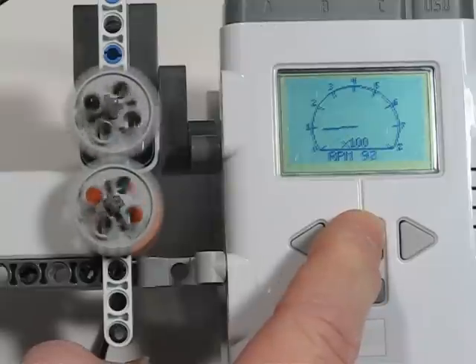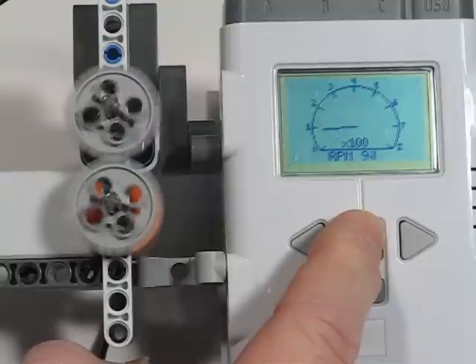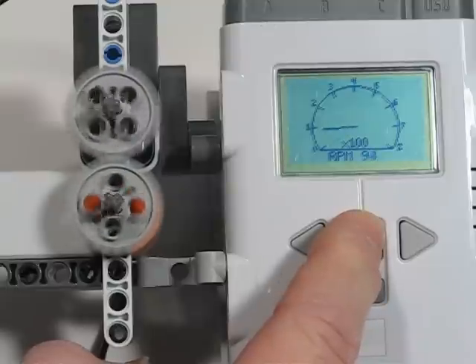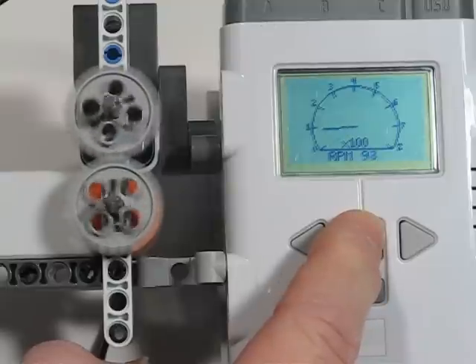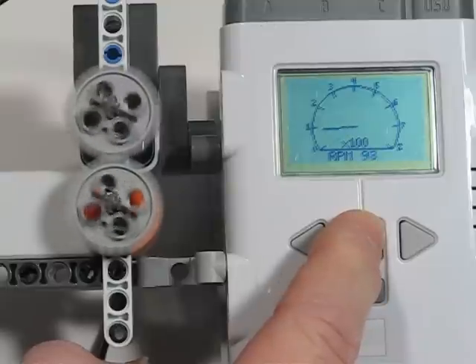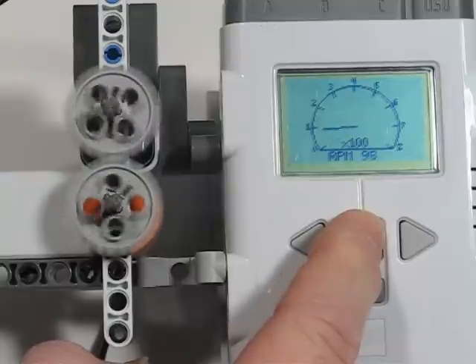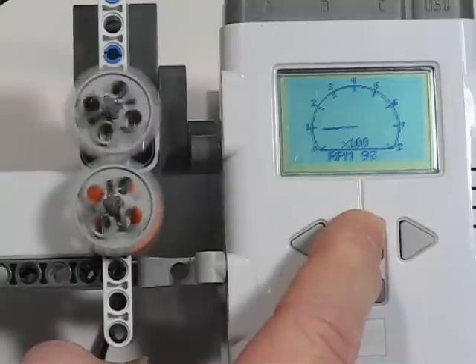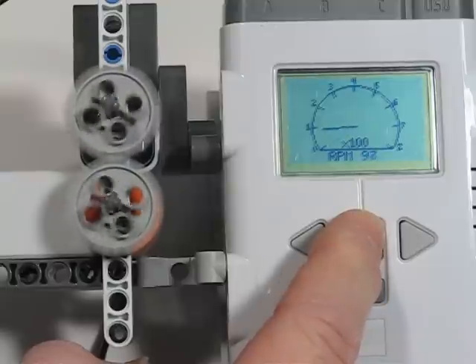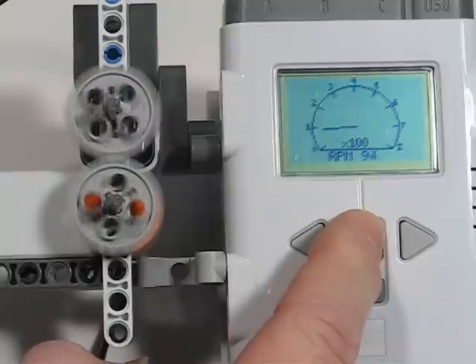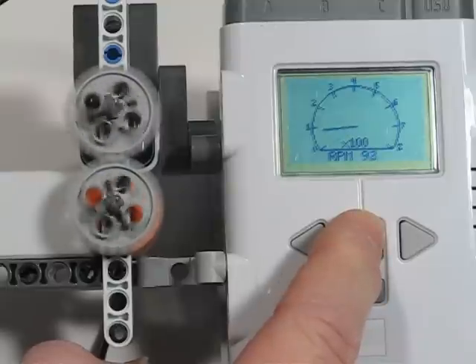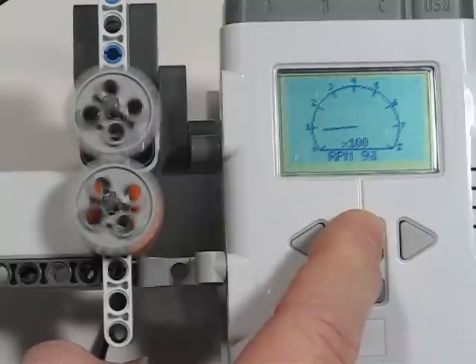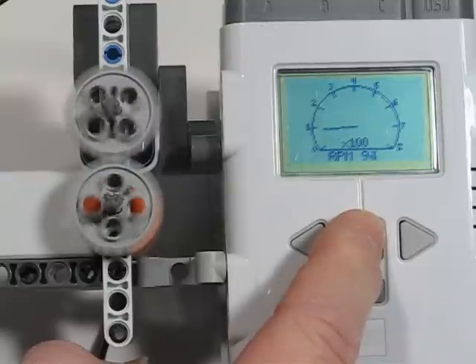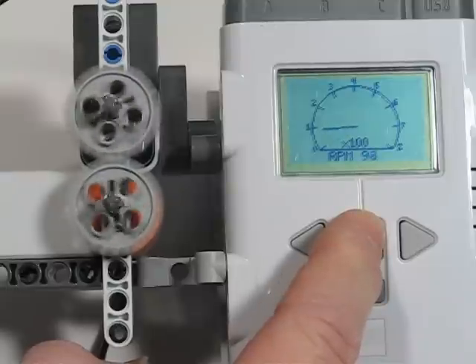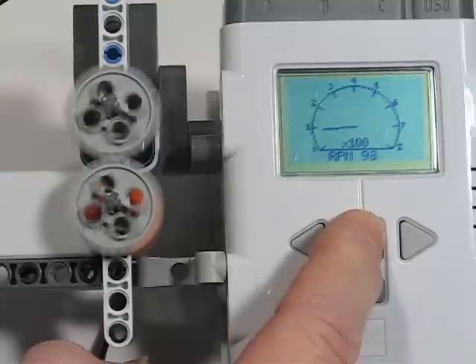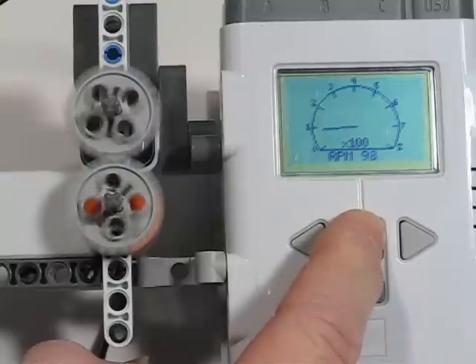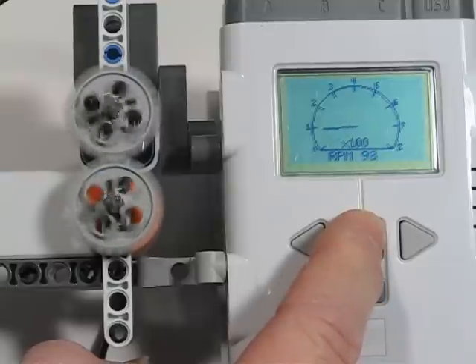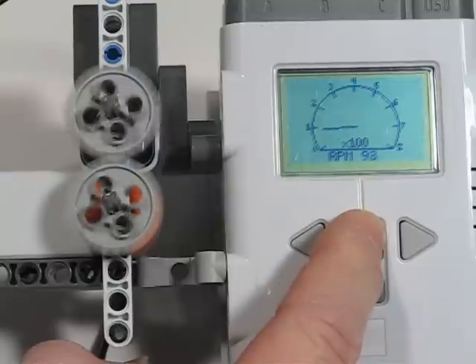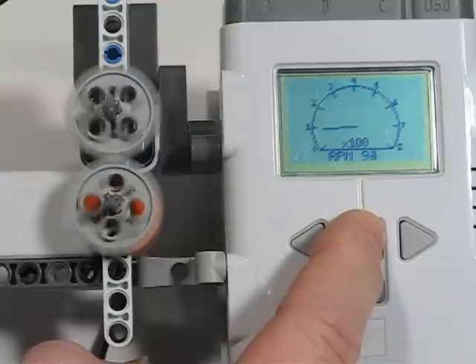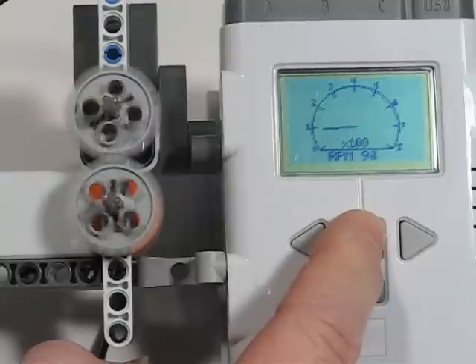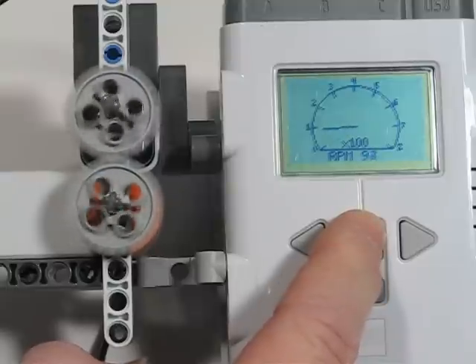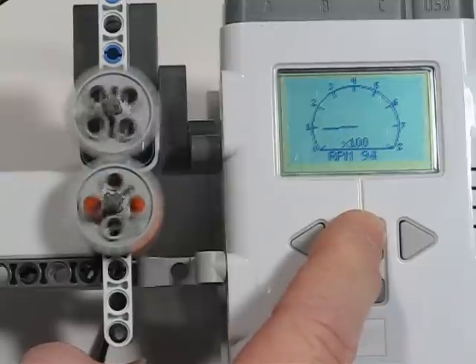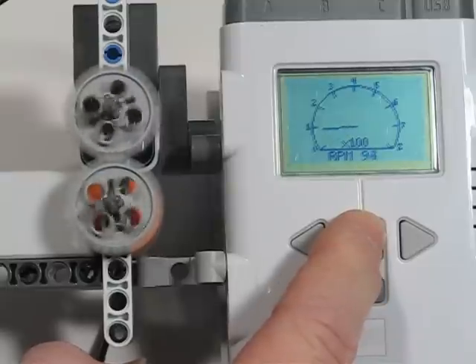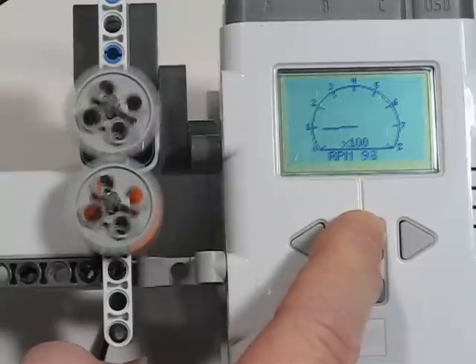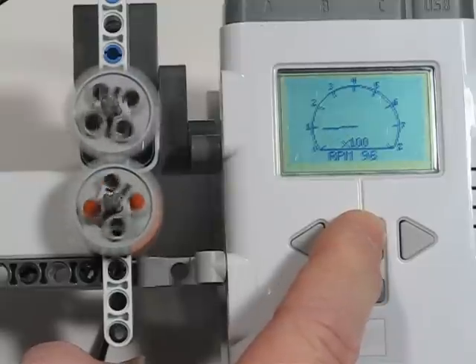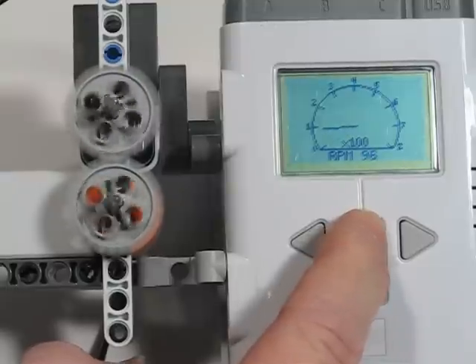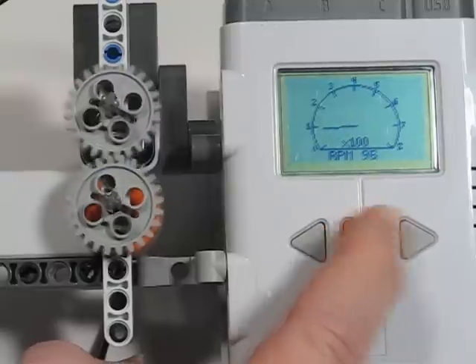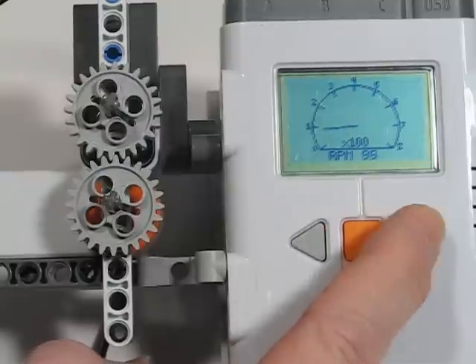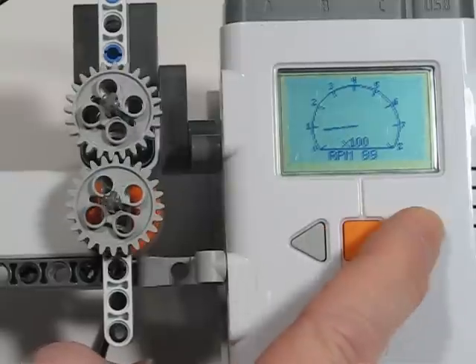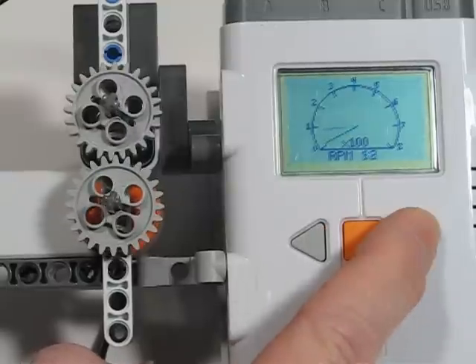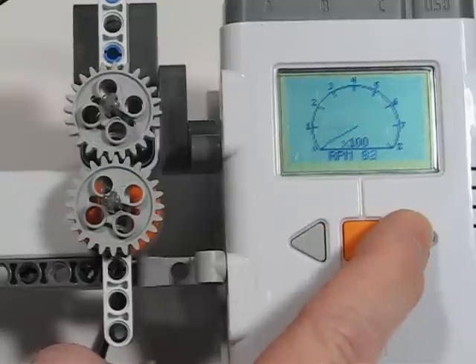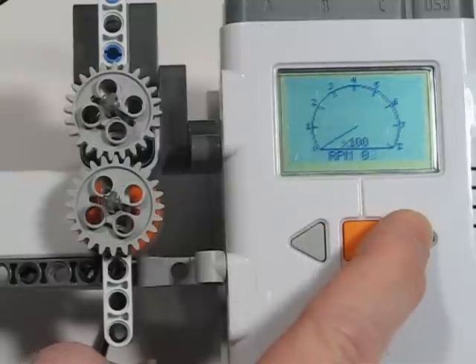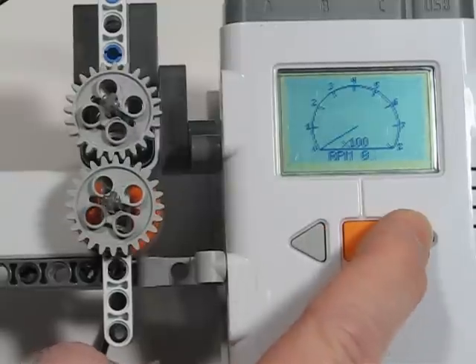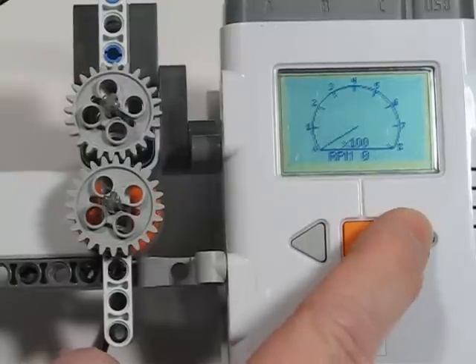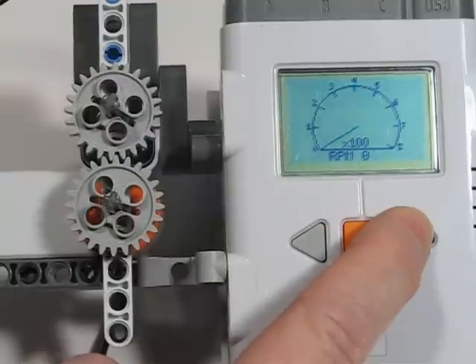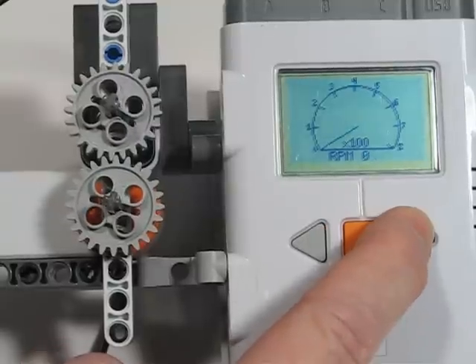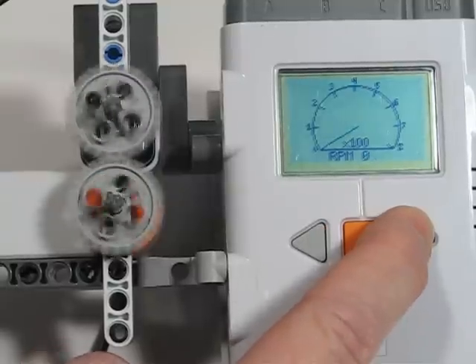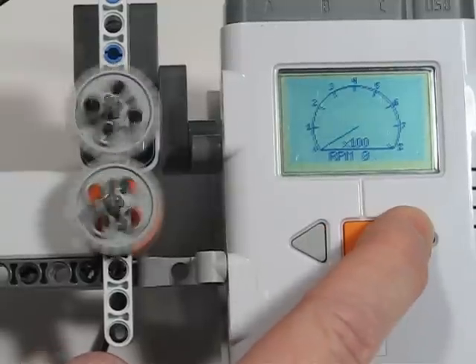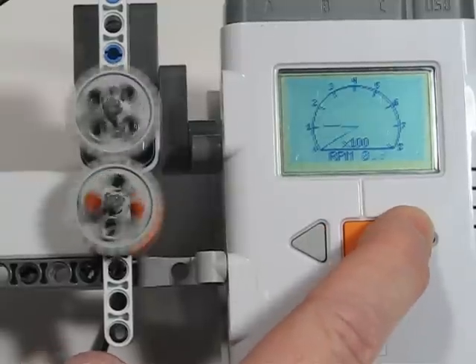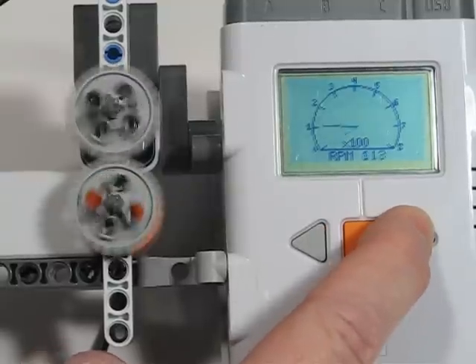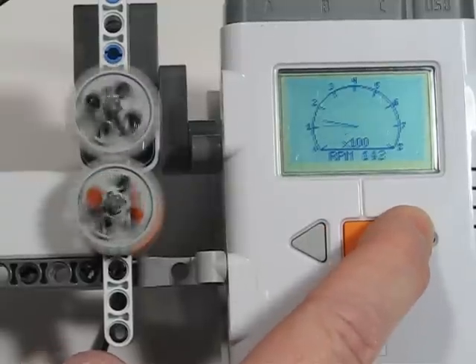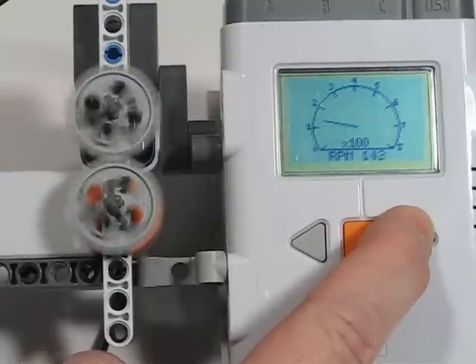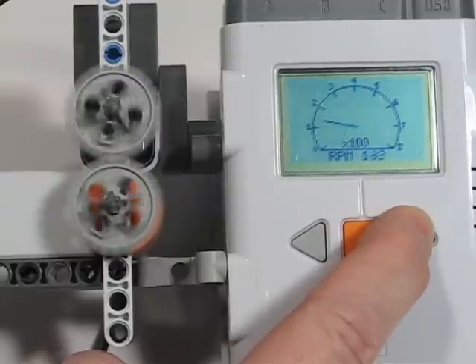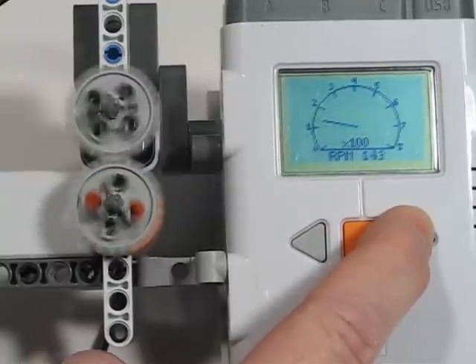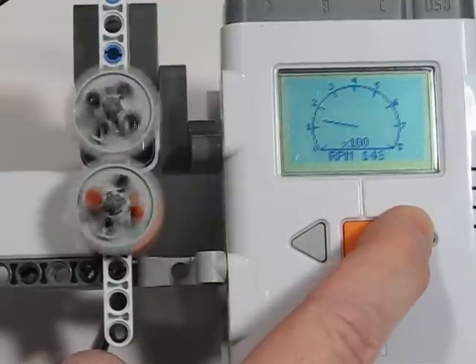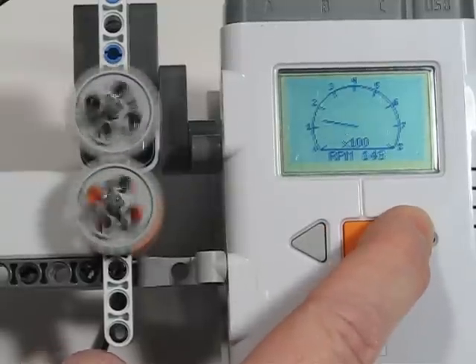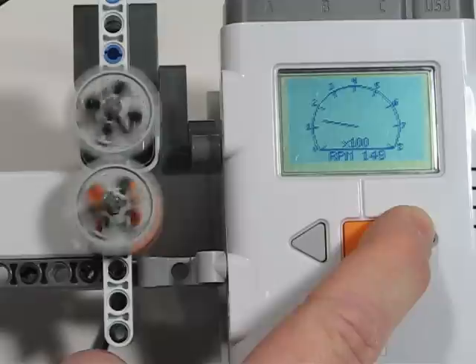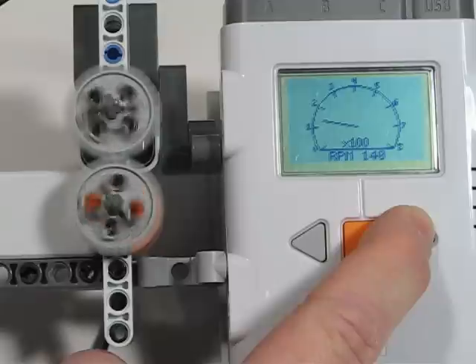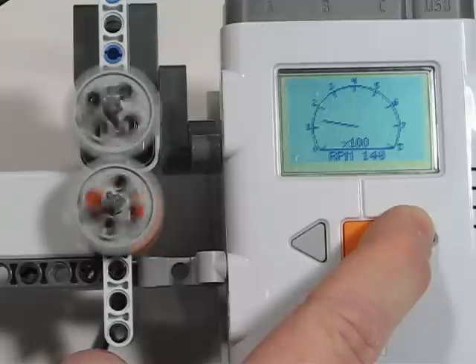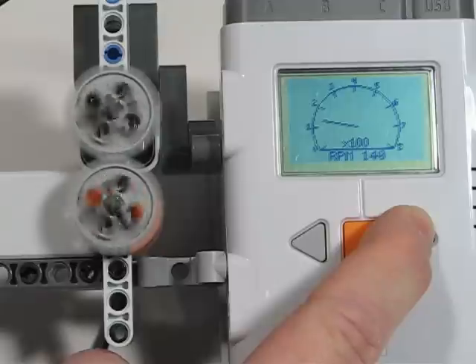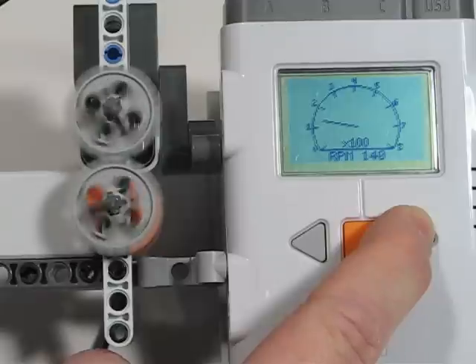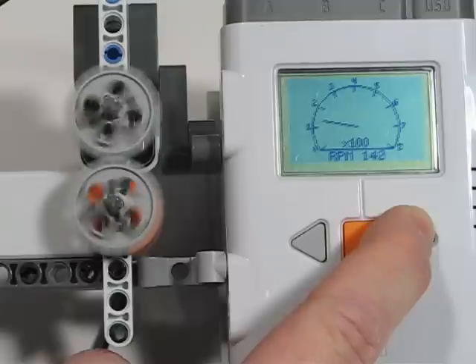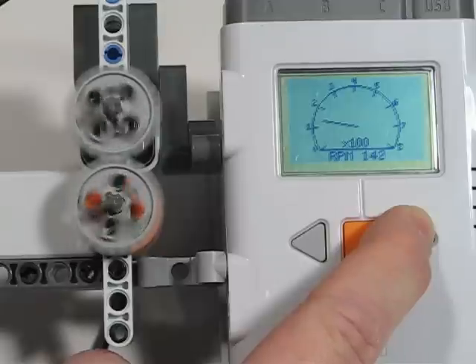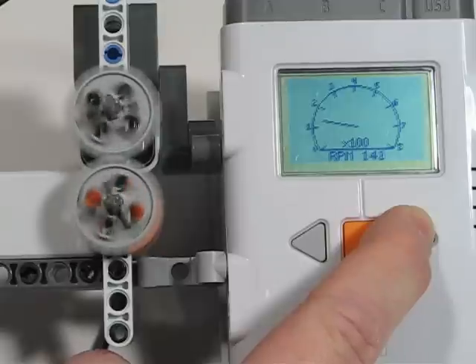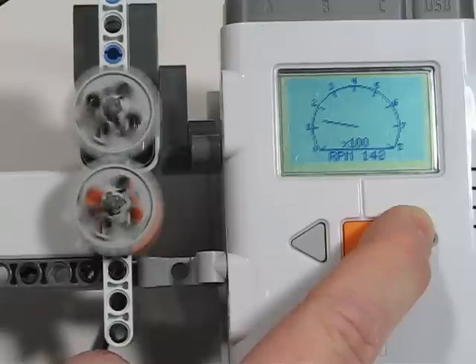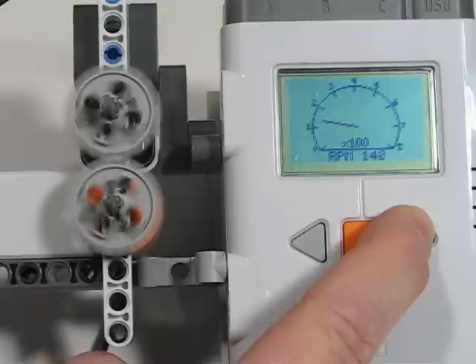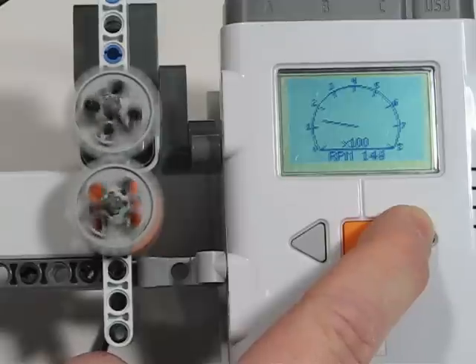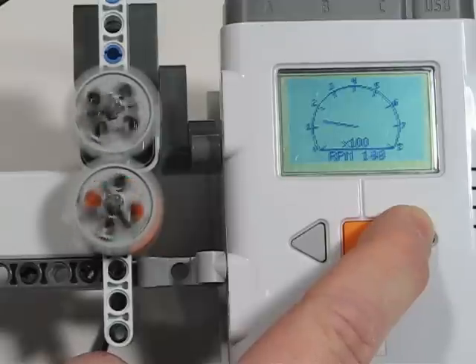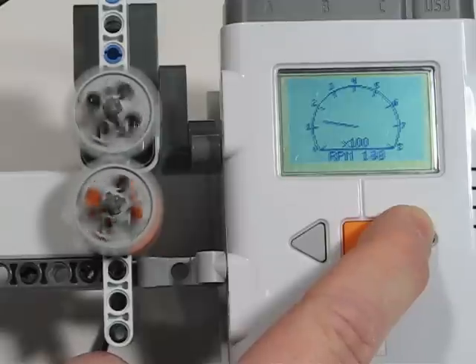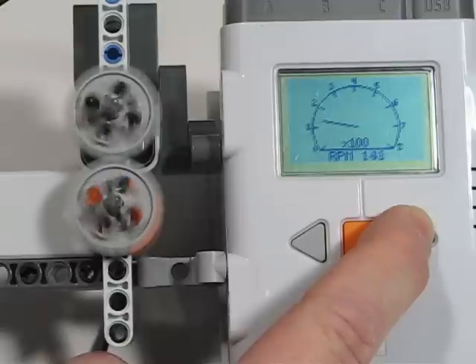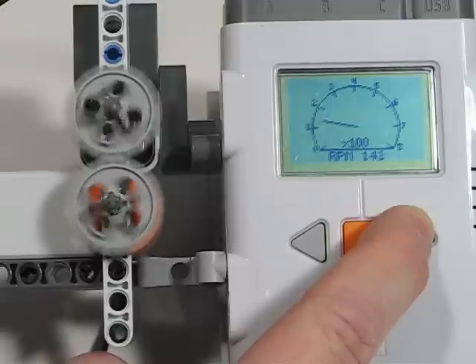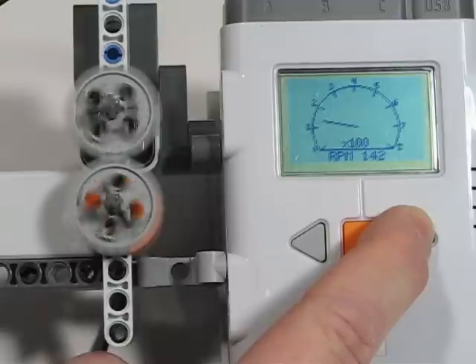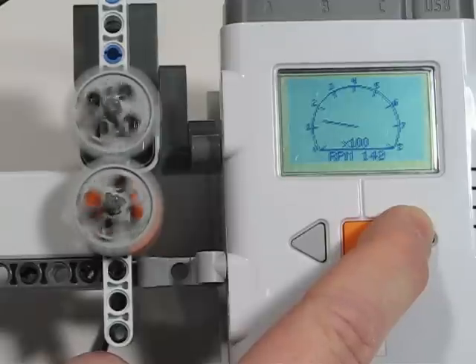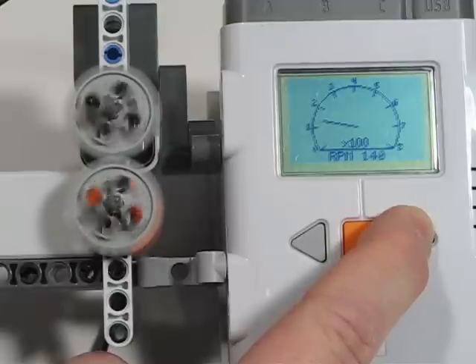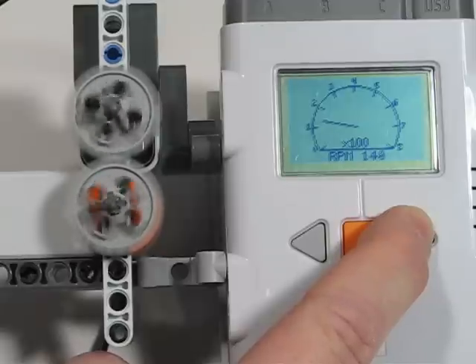So that's about 100 RPM — almost 100. And that's almost 150 RPM.